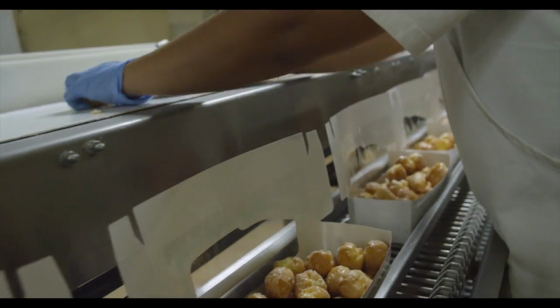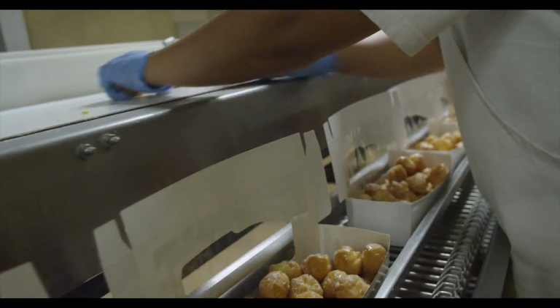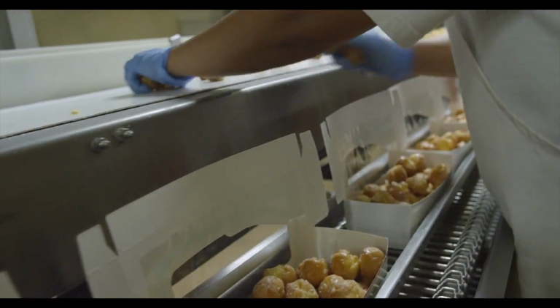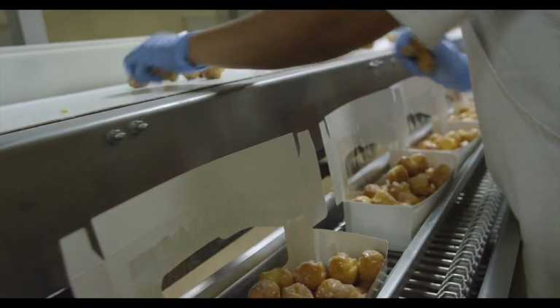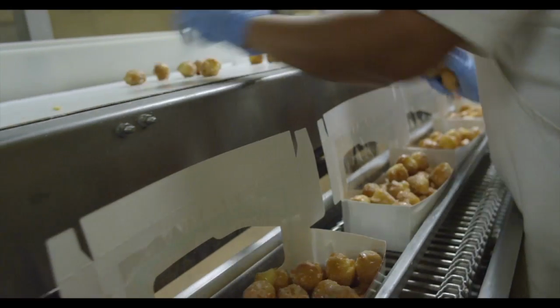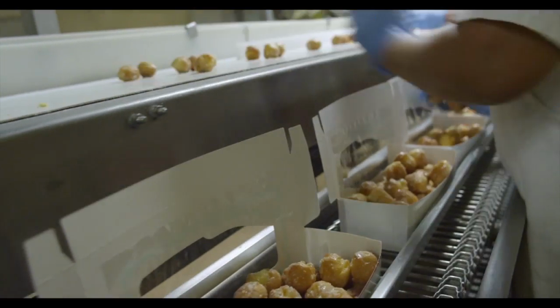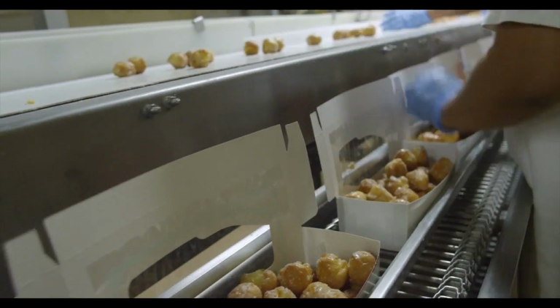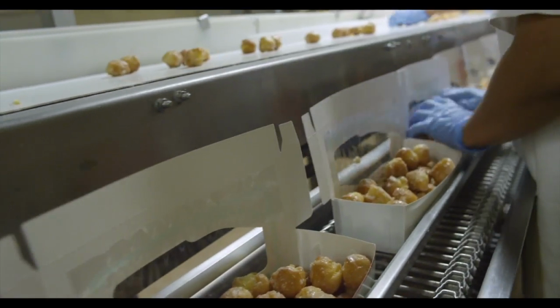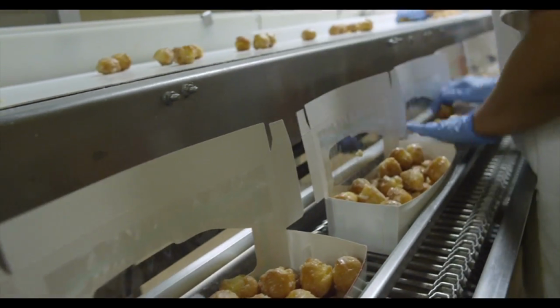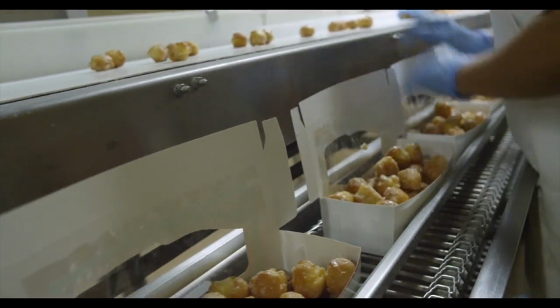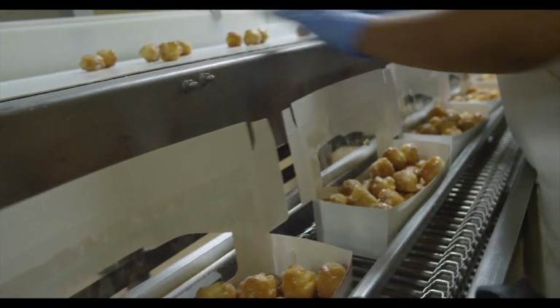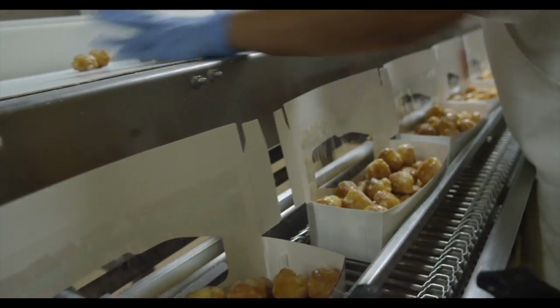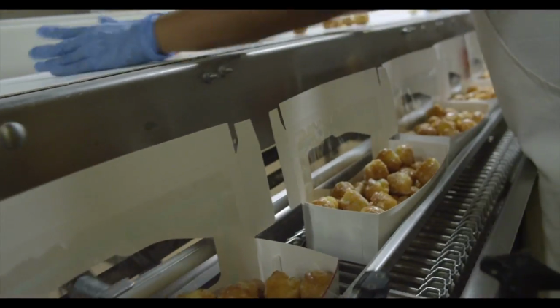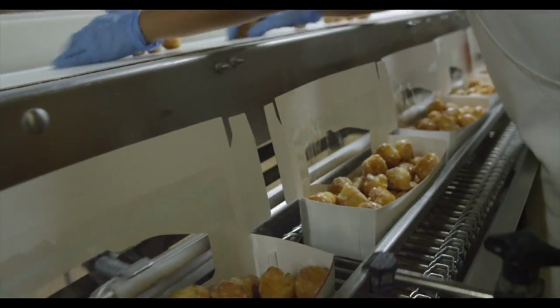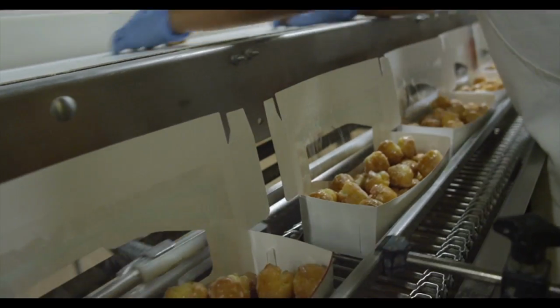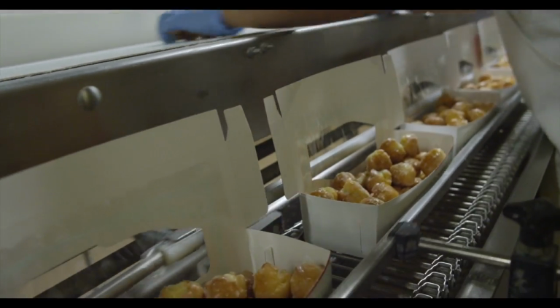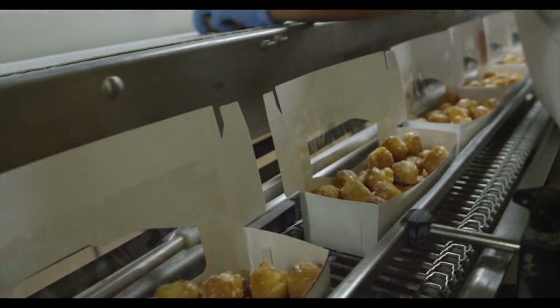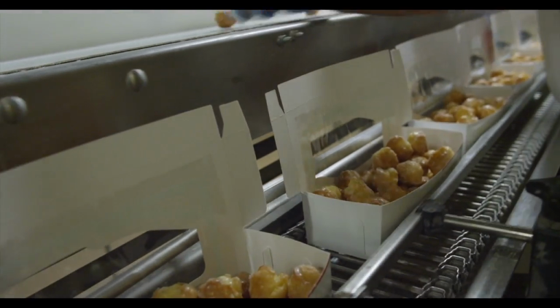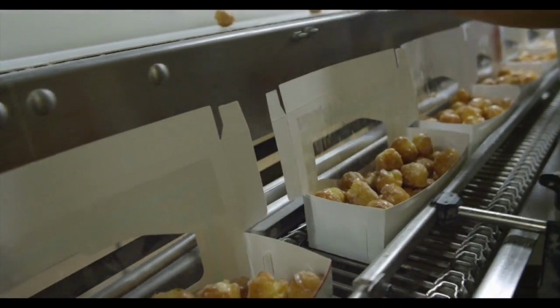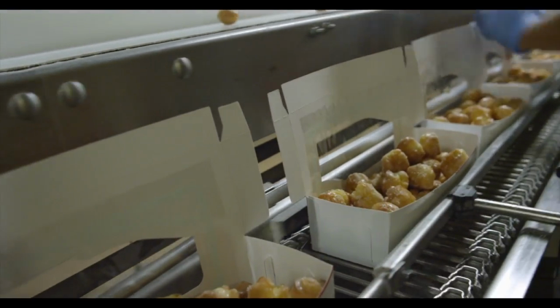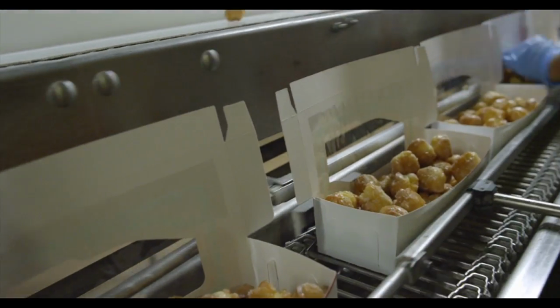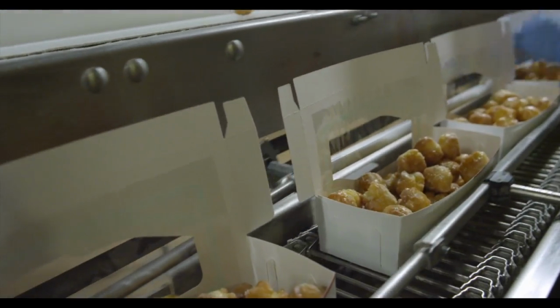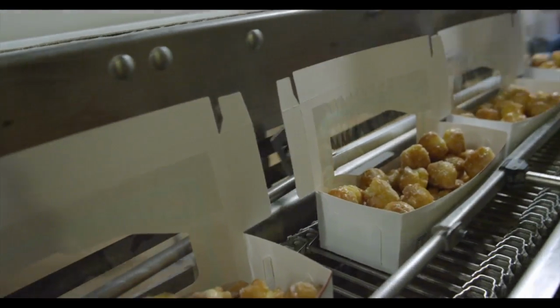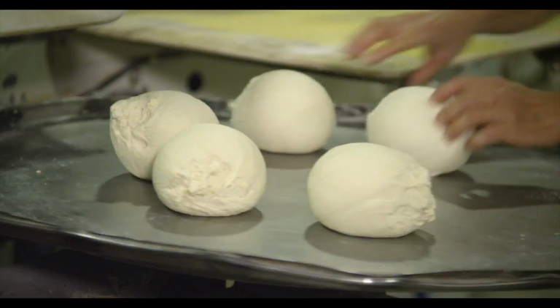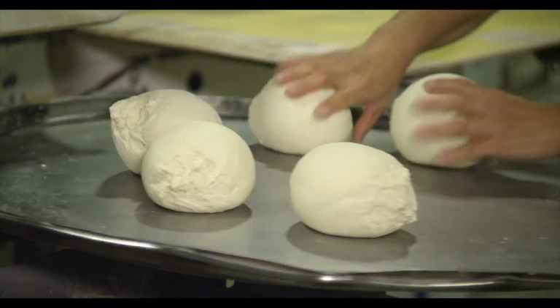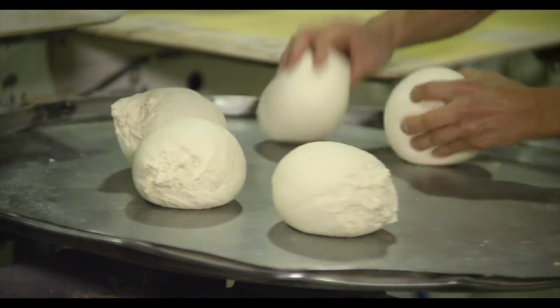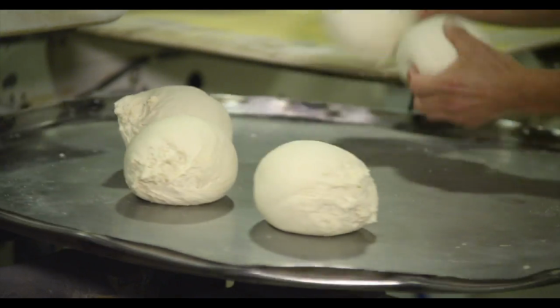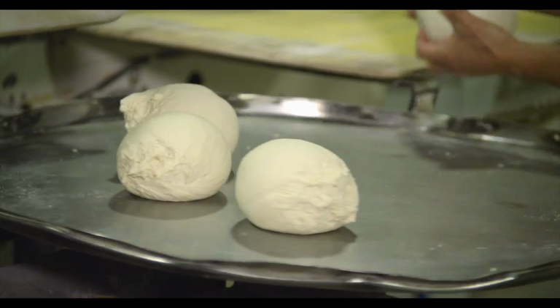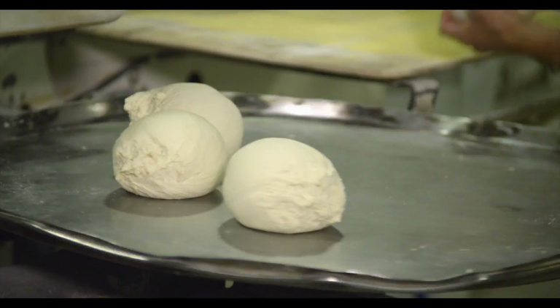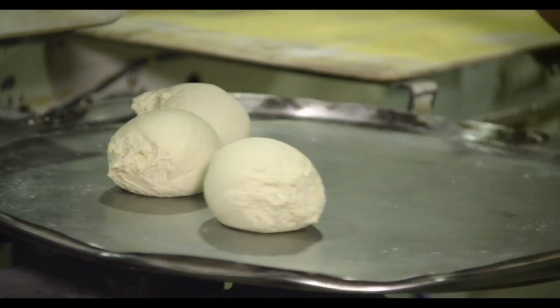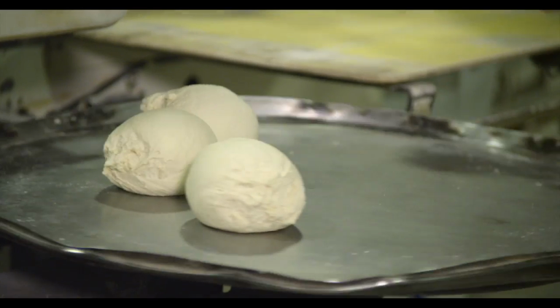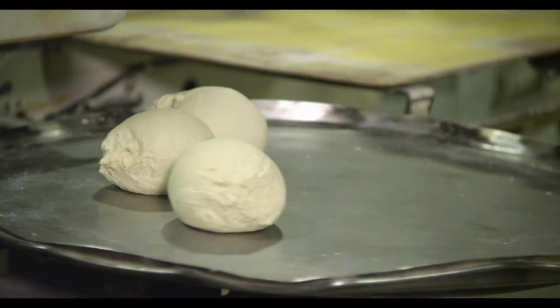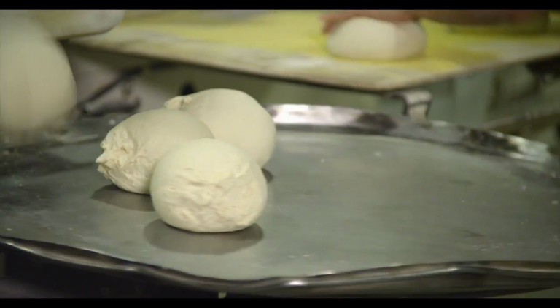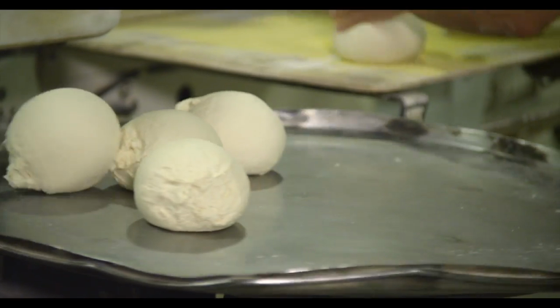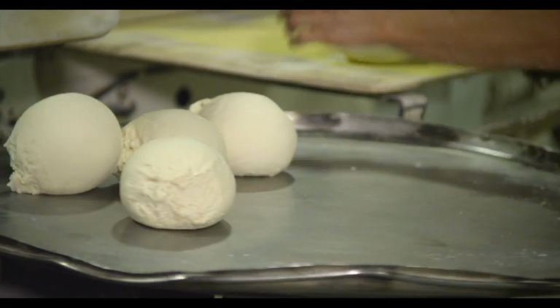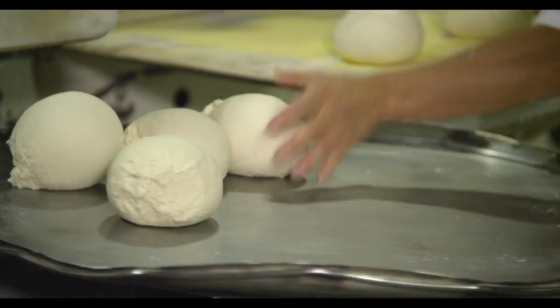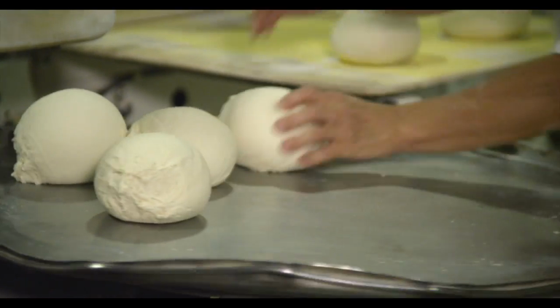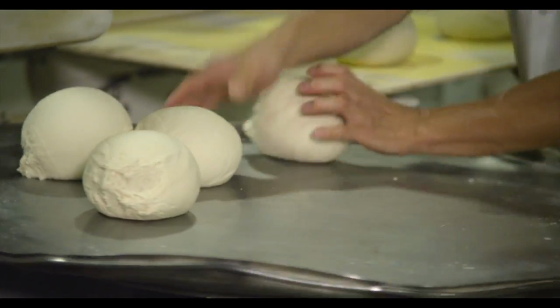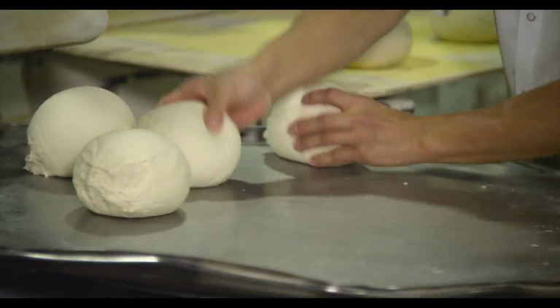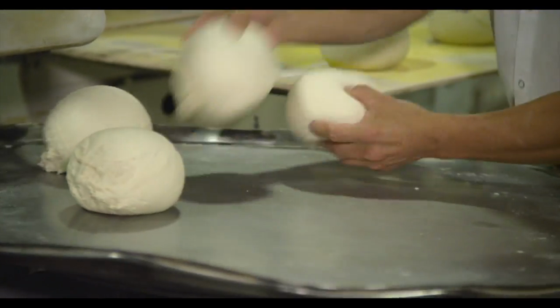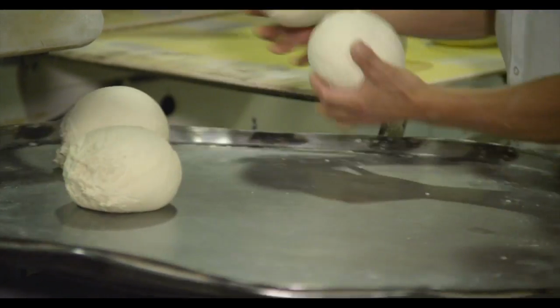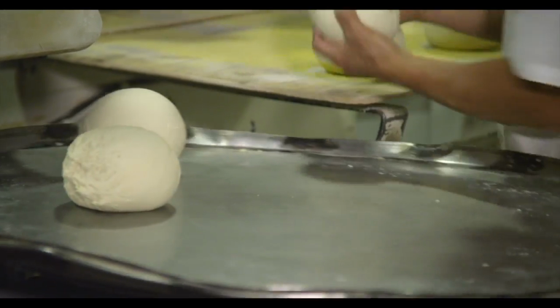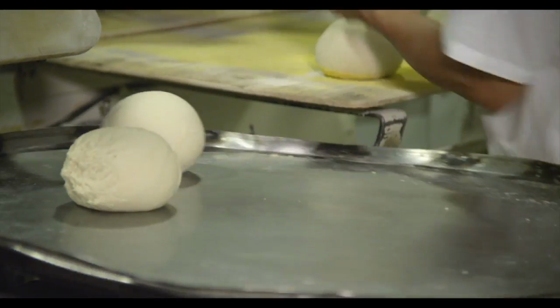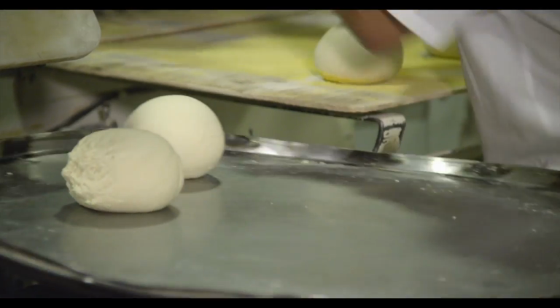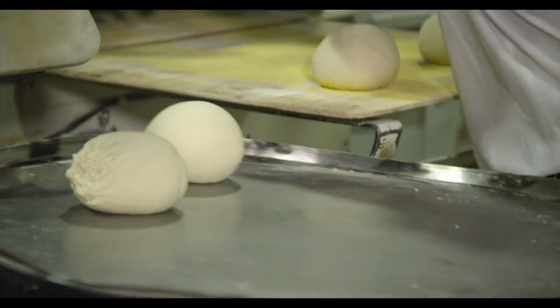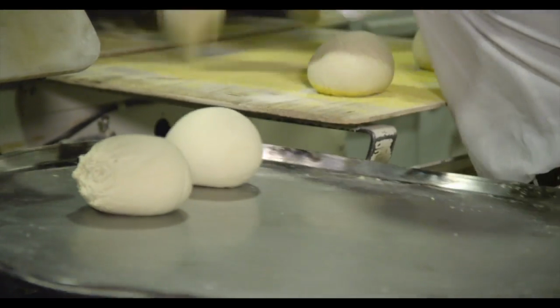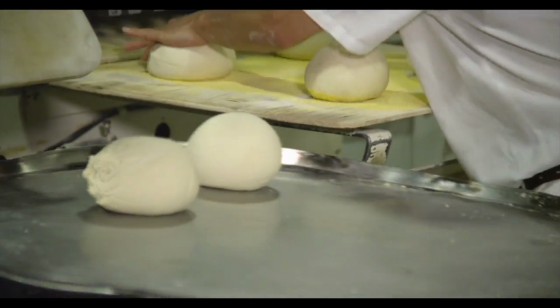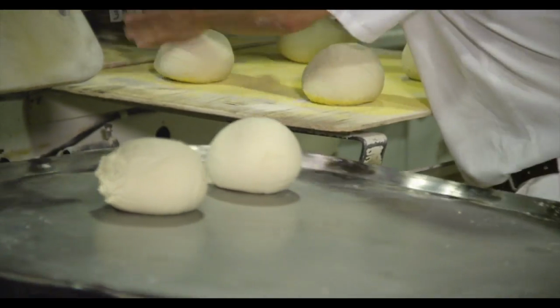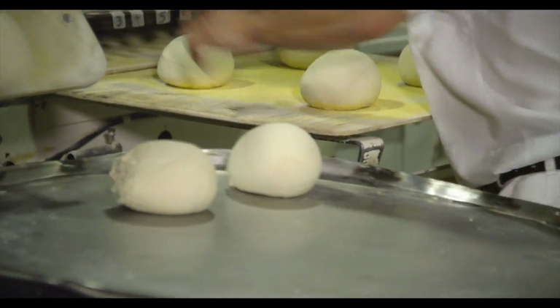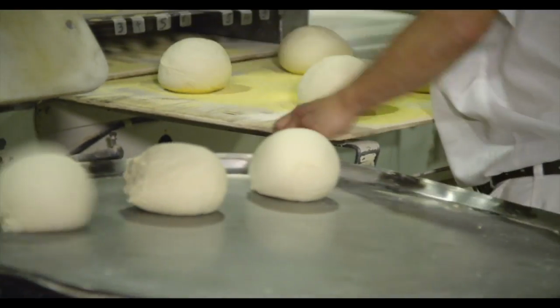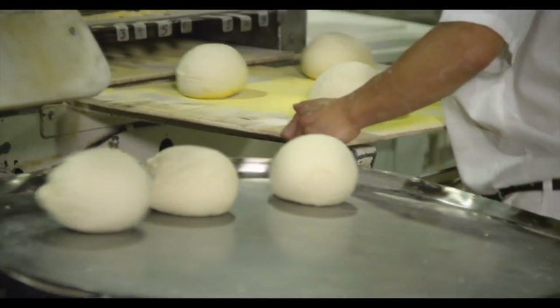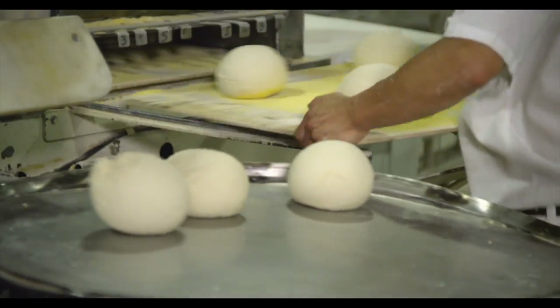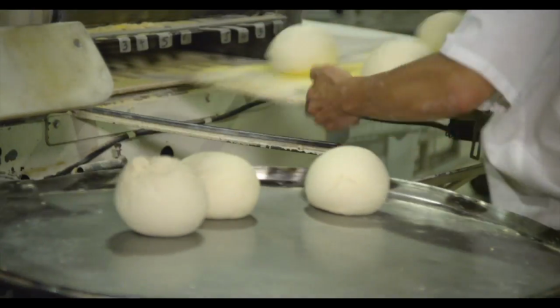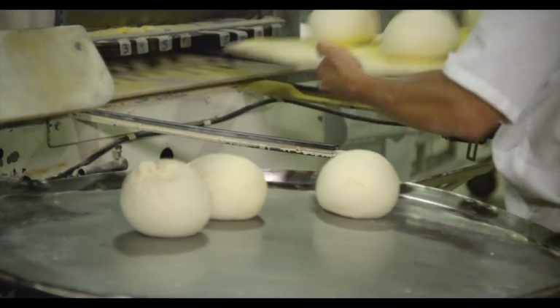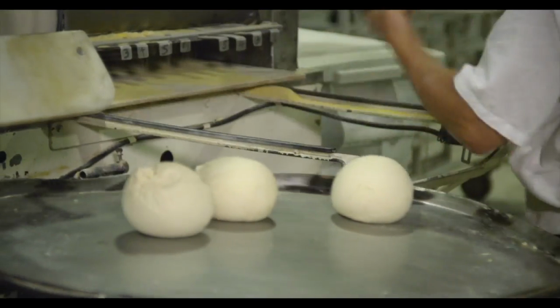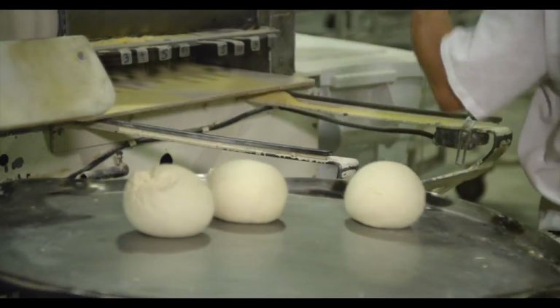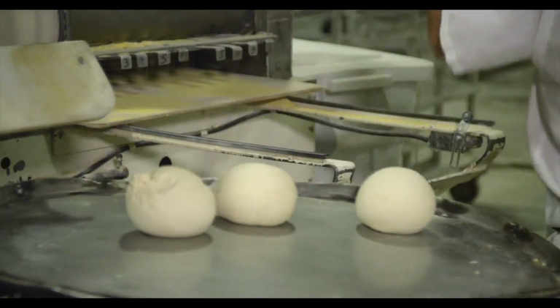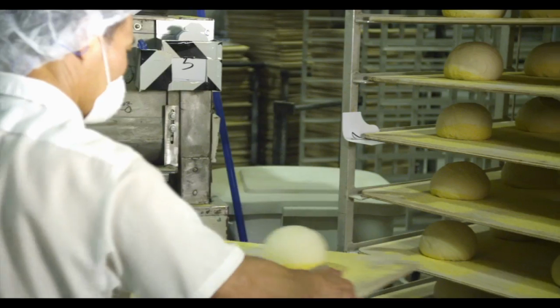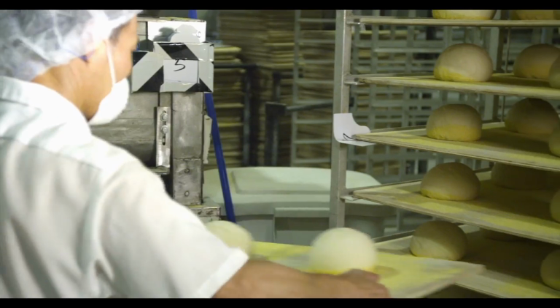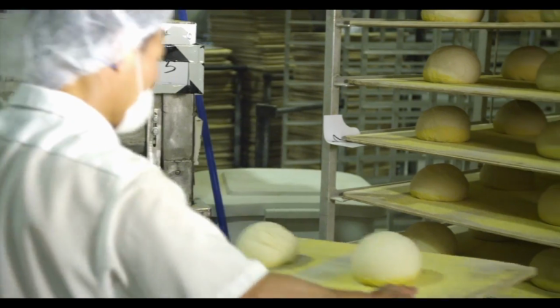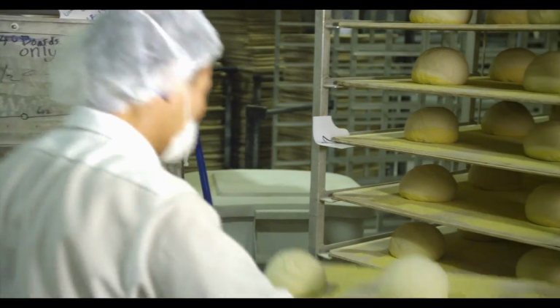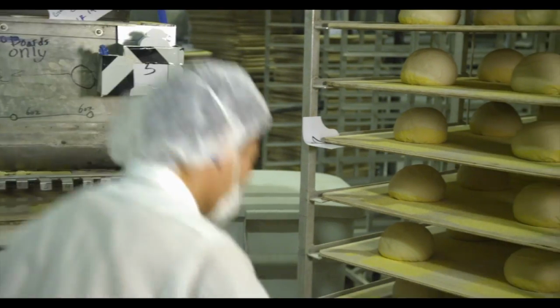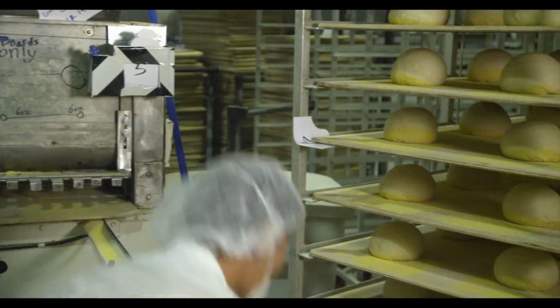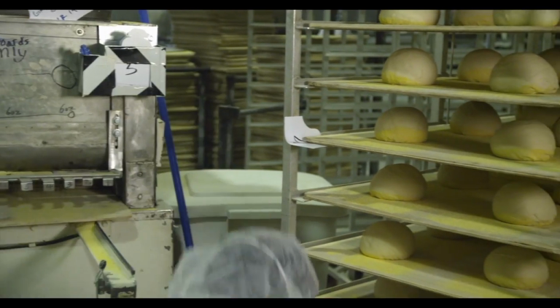We make bread, buns, French, donuts, bagels, English muffins, and one of our particular favorites, sourdough.